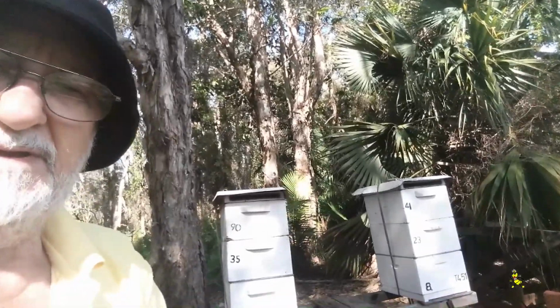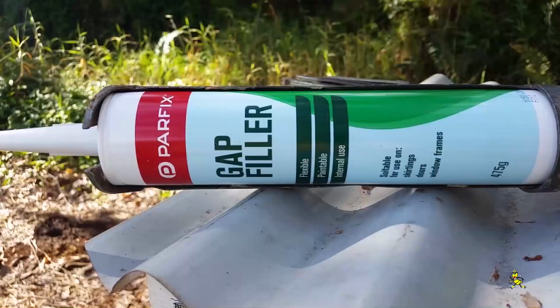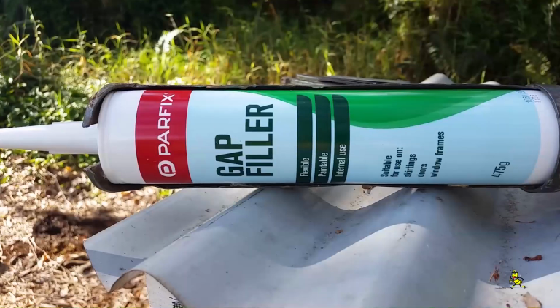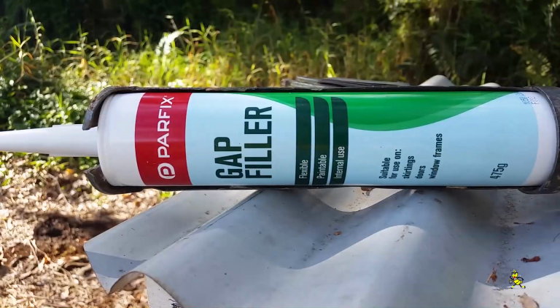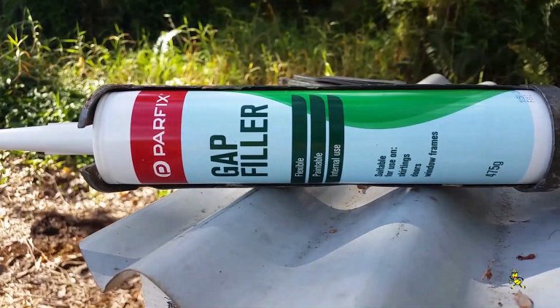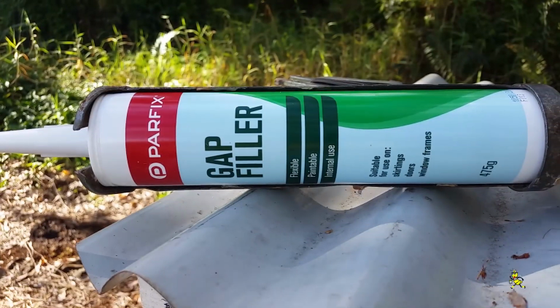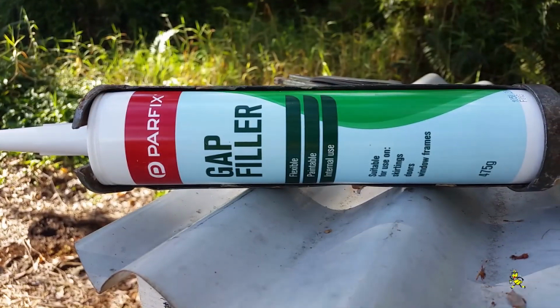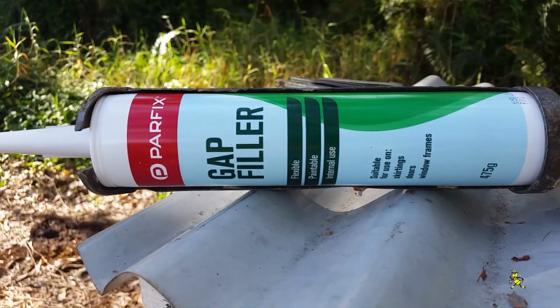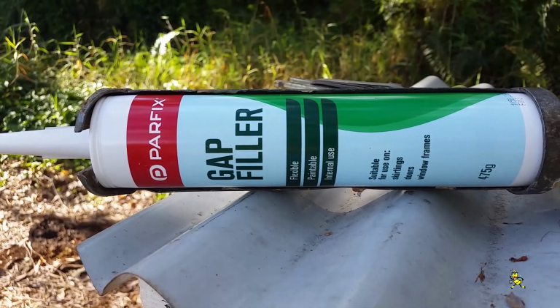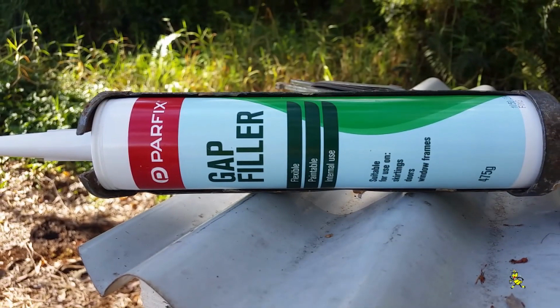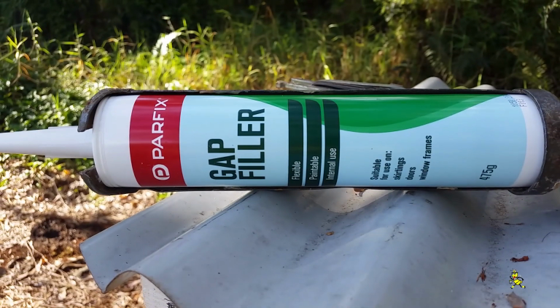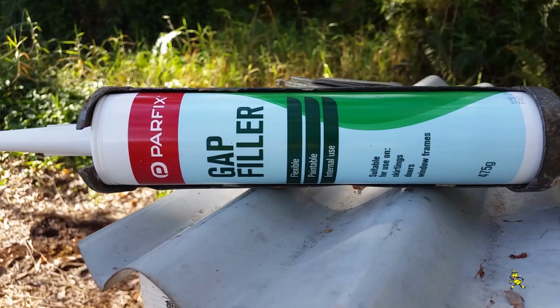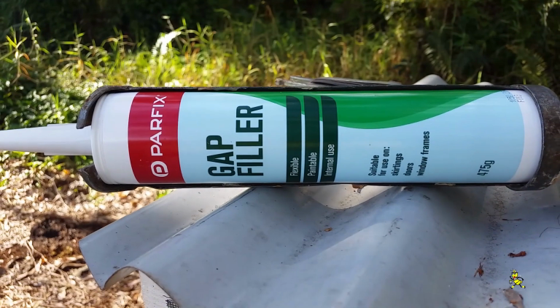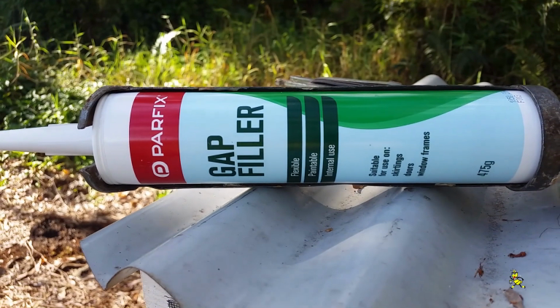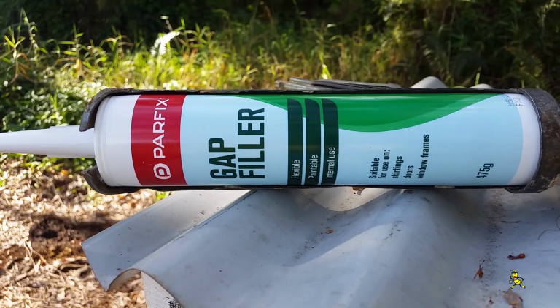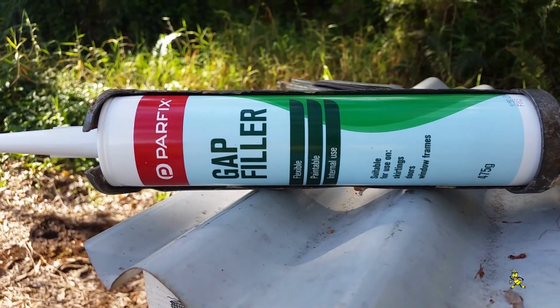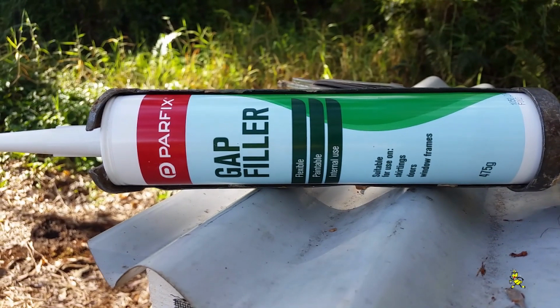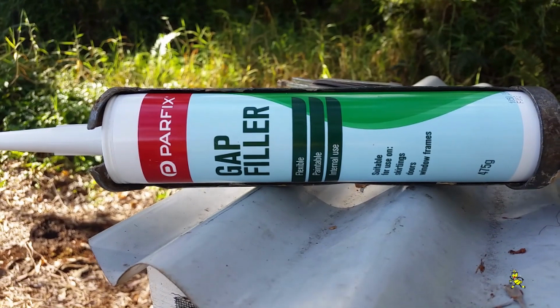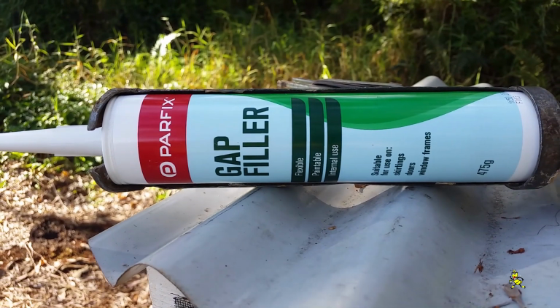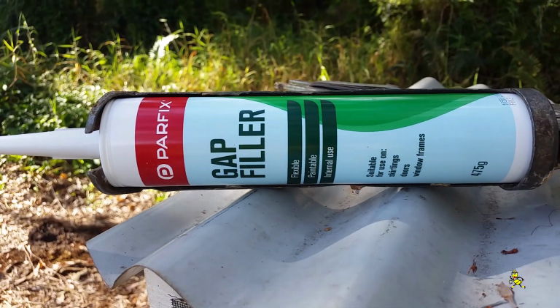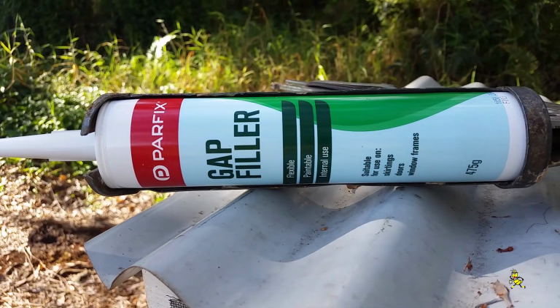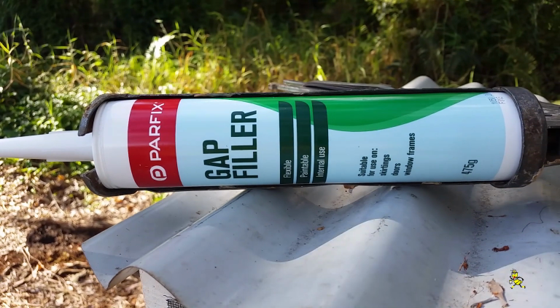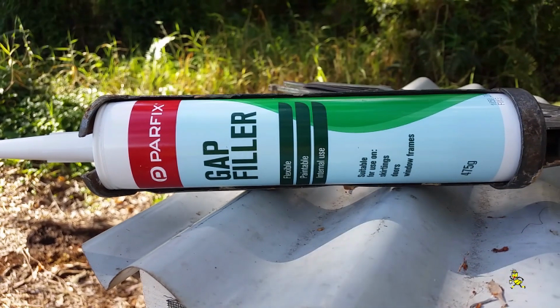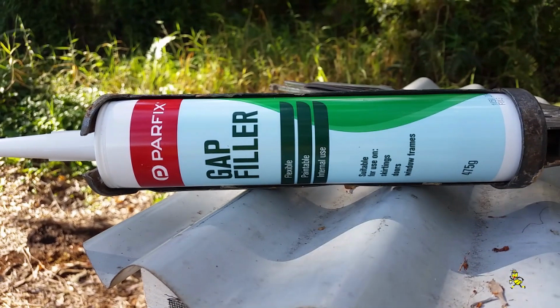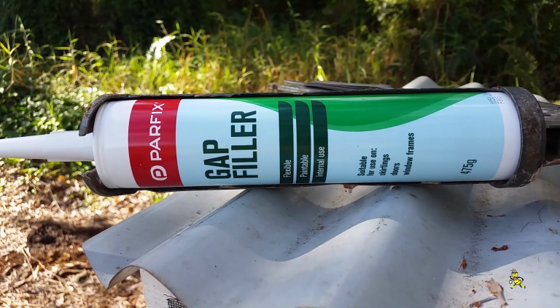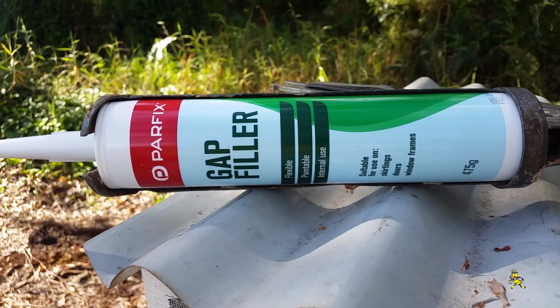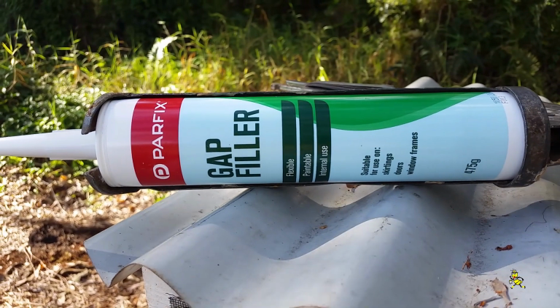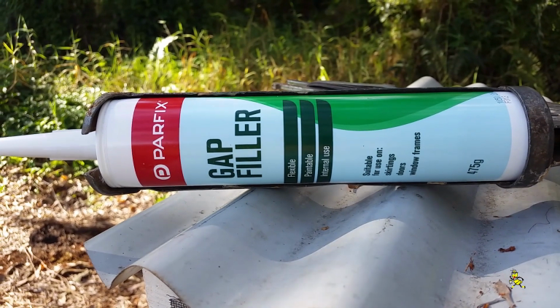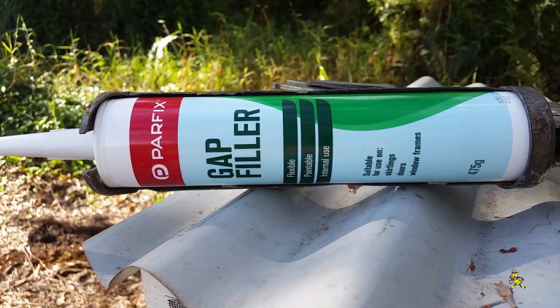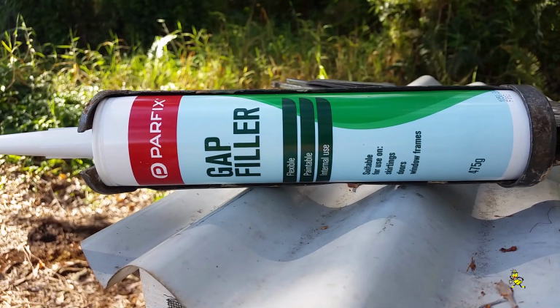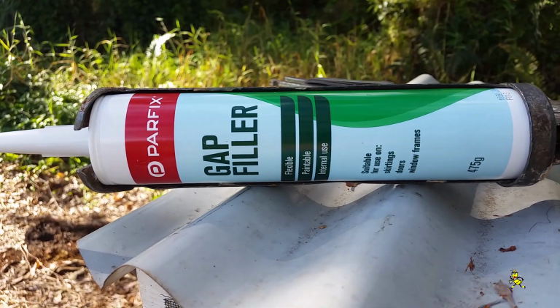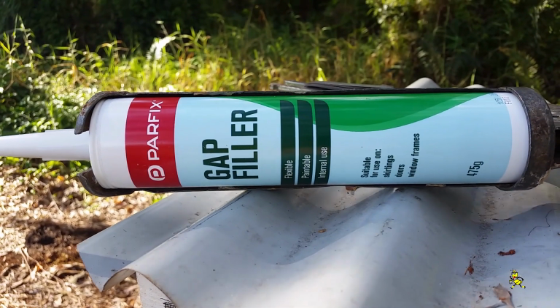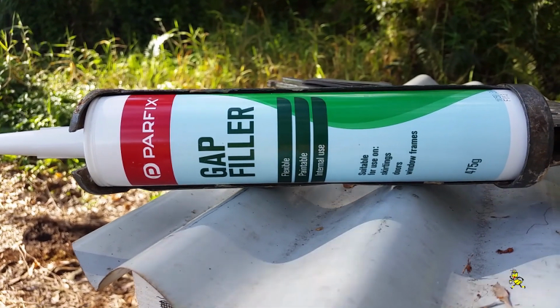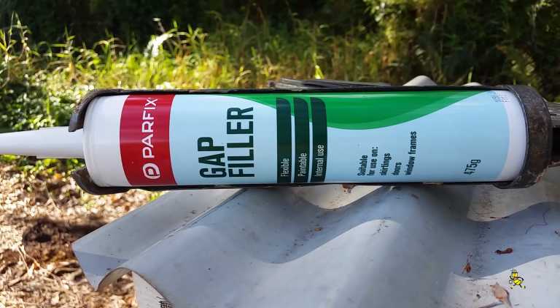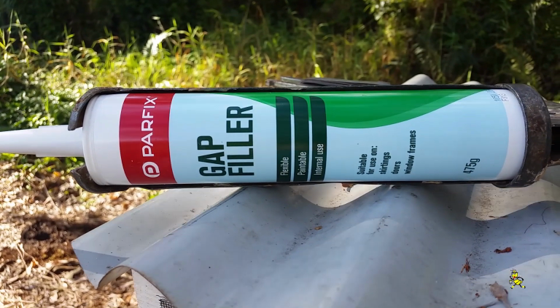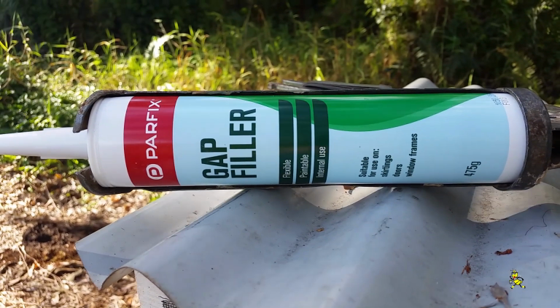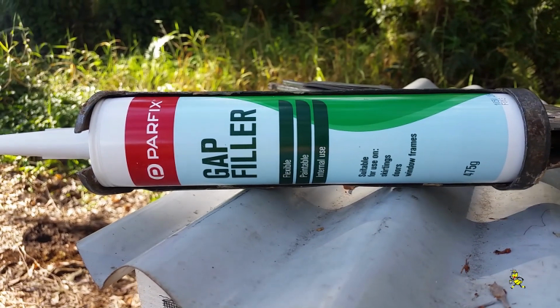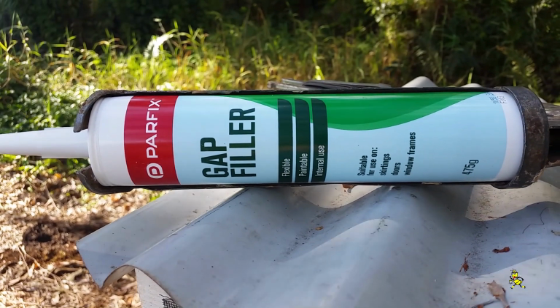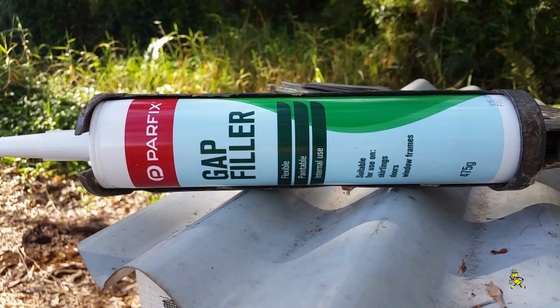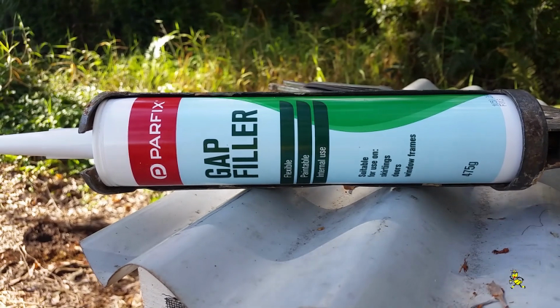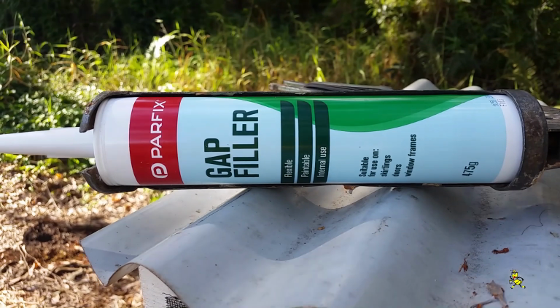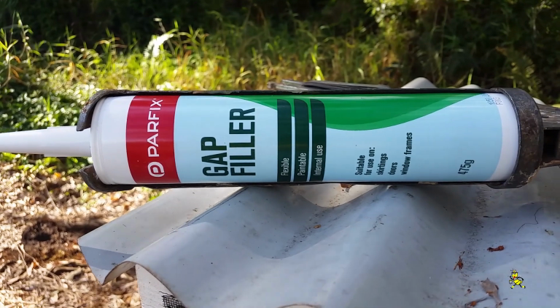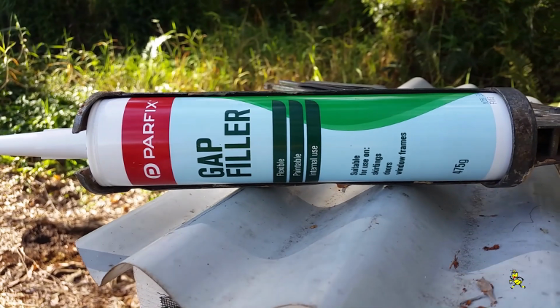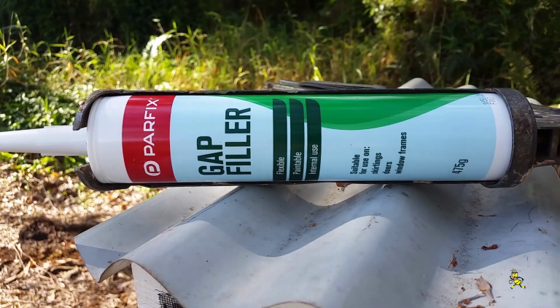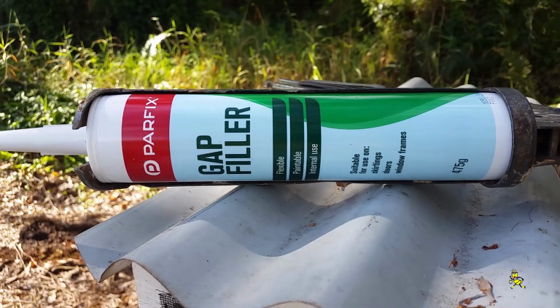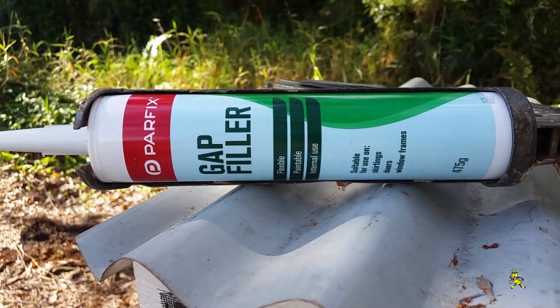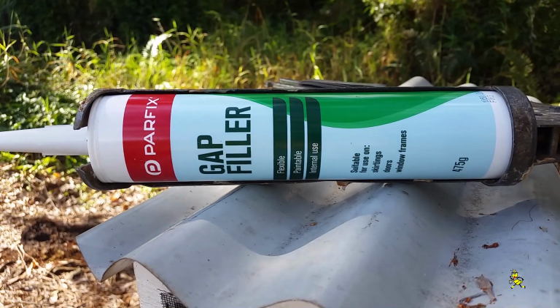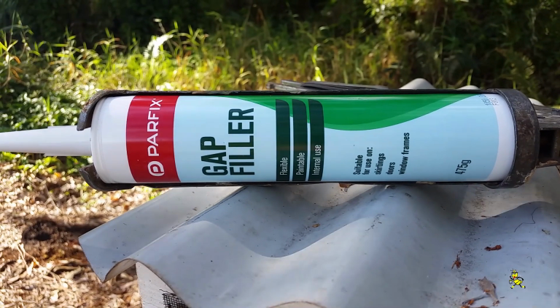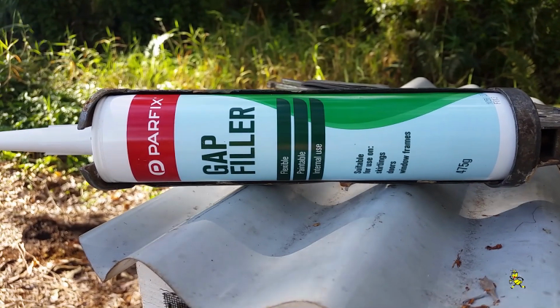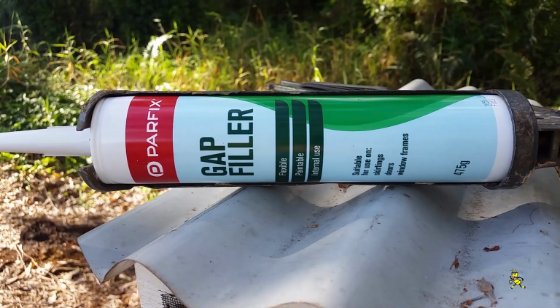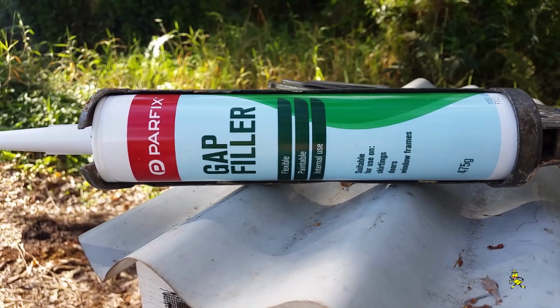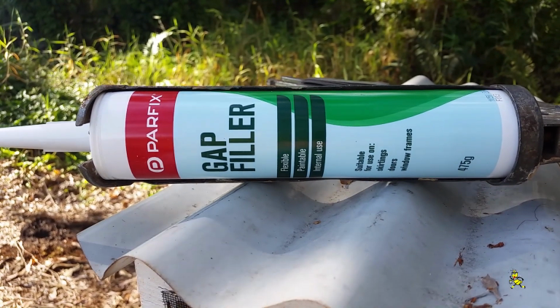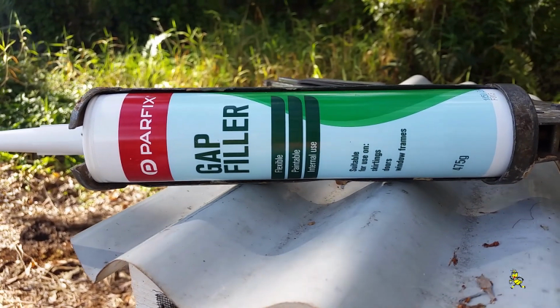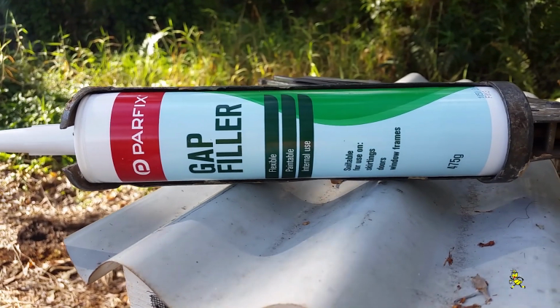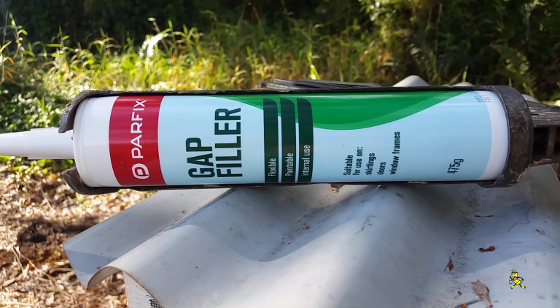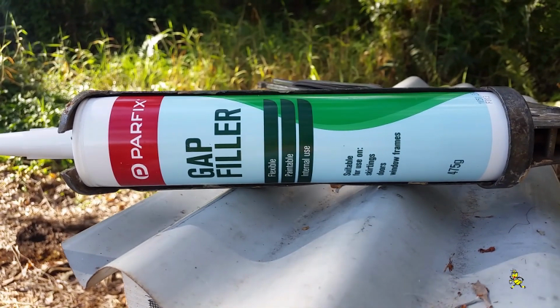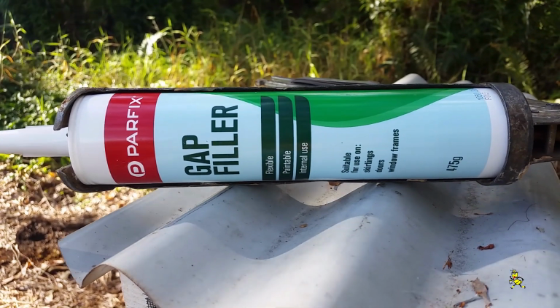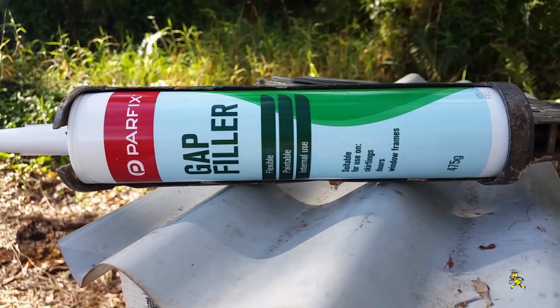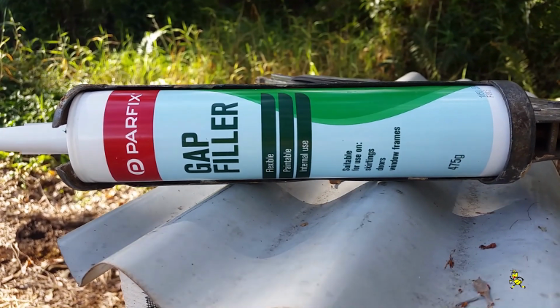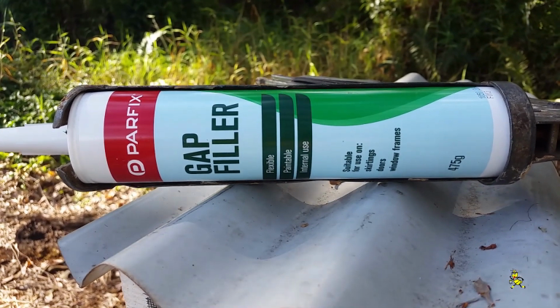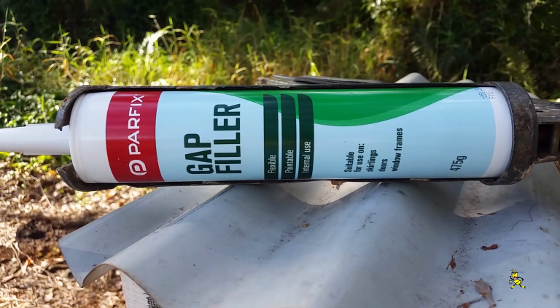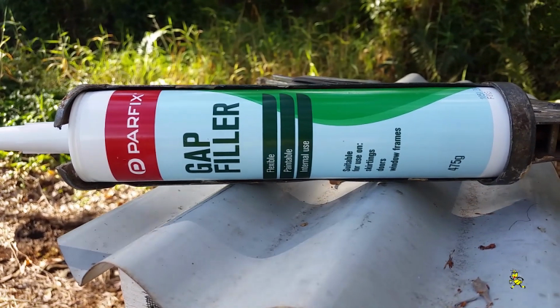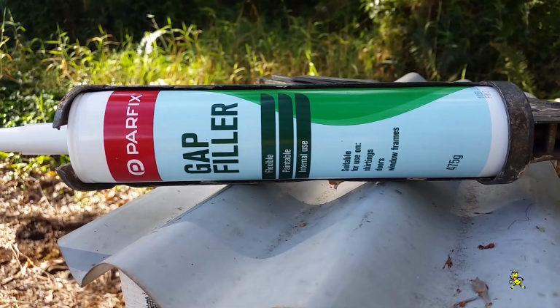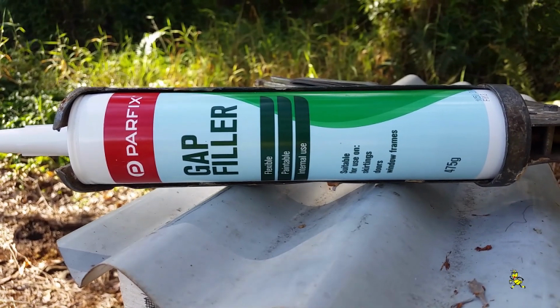This is the gap filler that I've used. It's also fantastic for filling in gaps before you paint your supers.